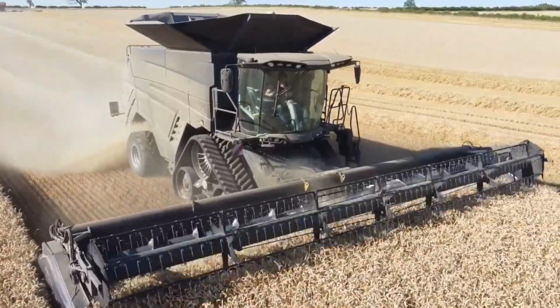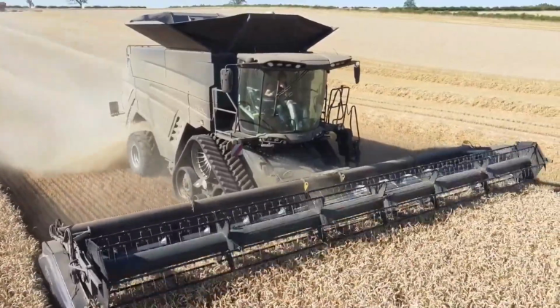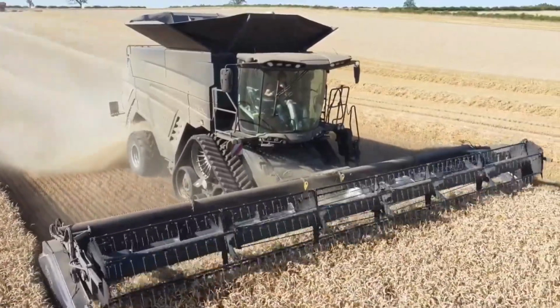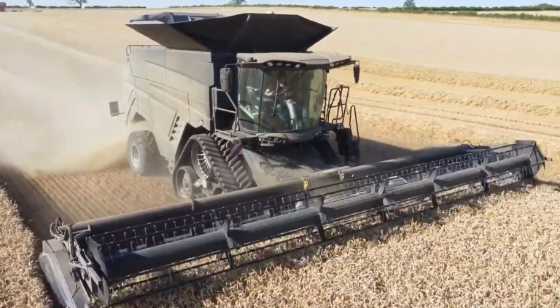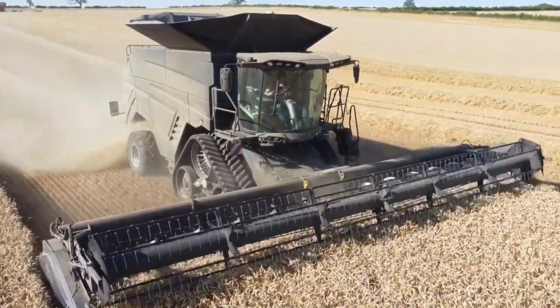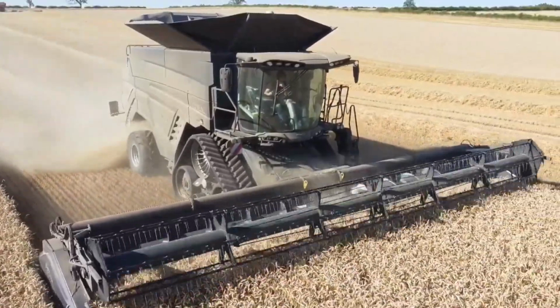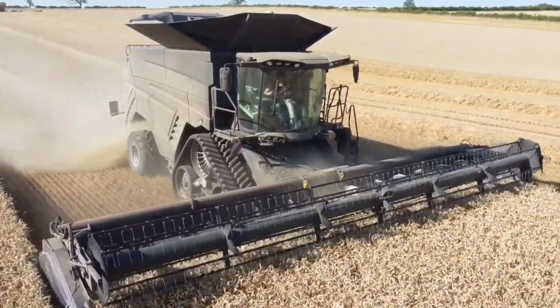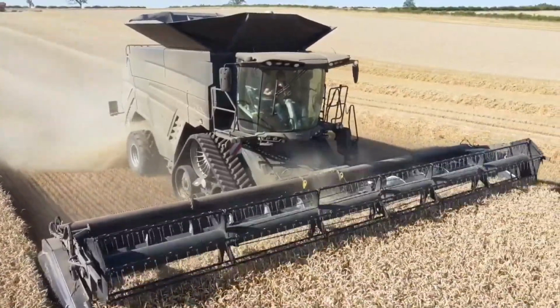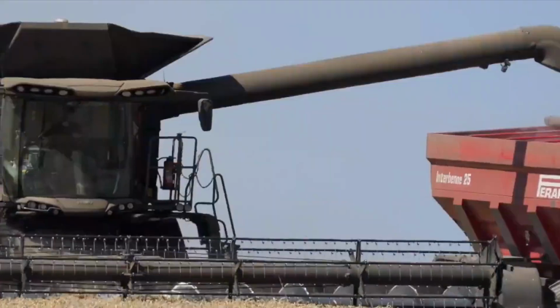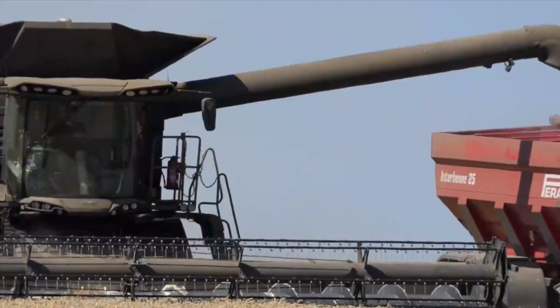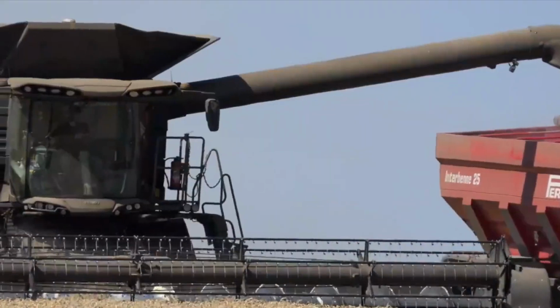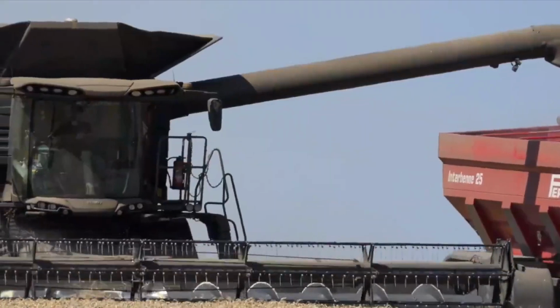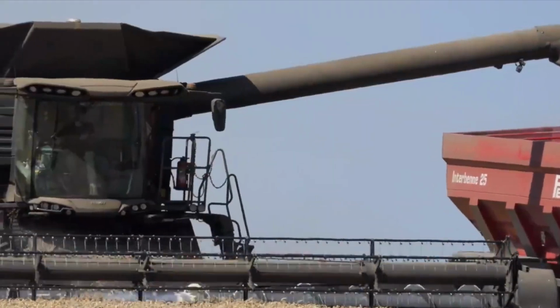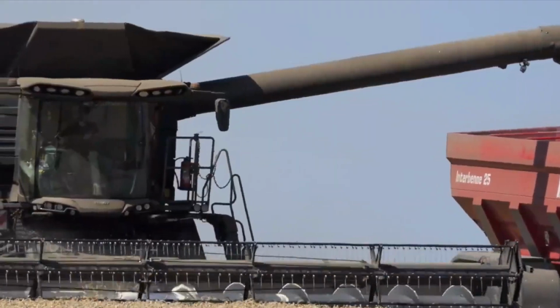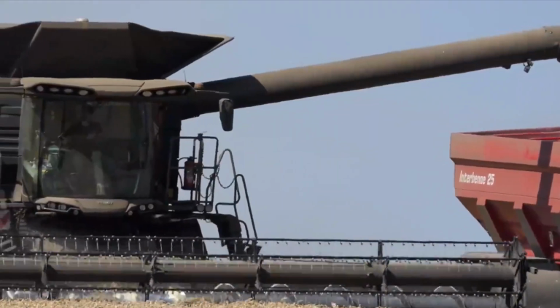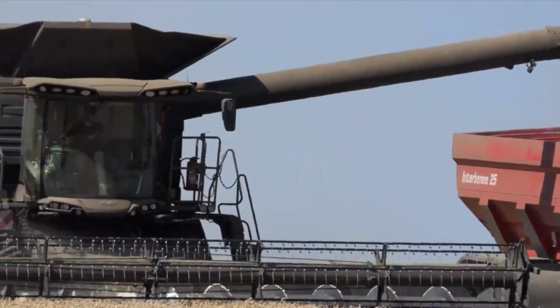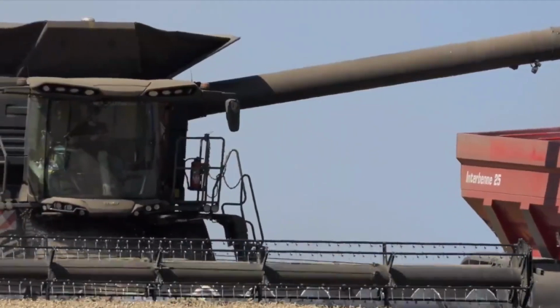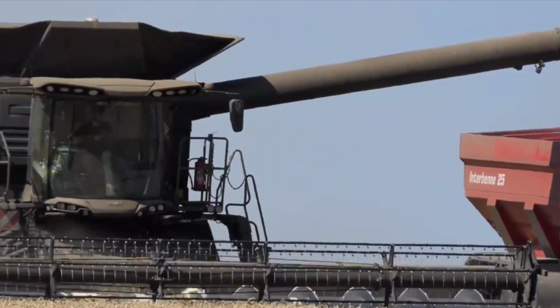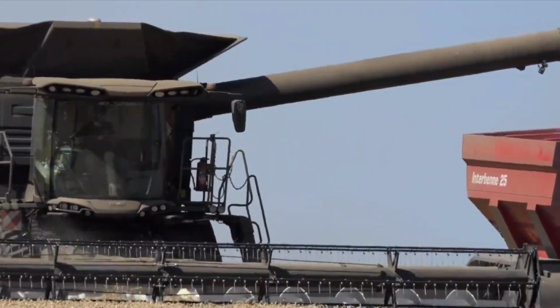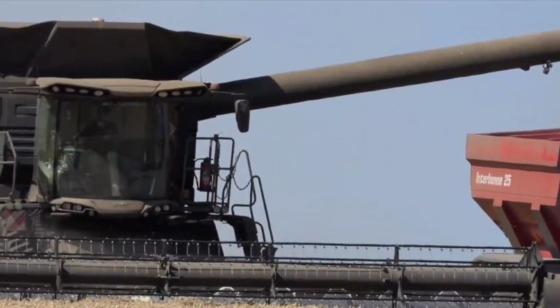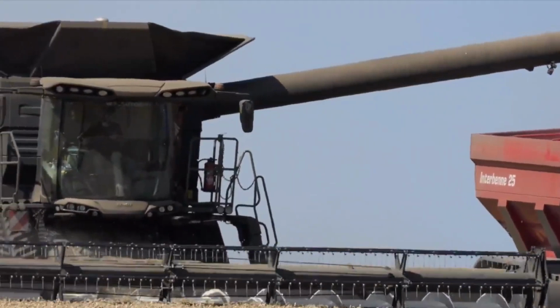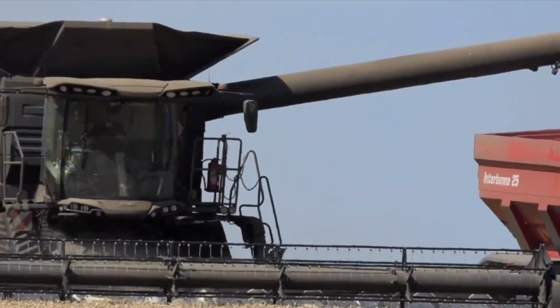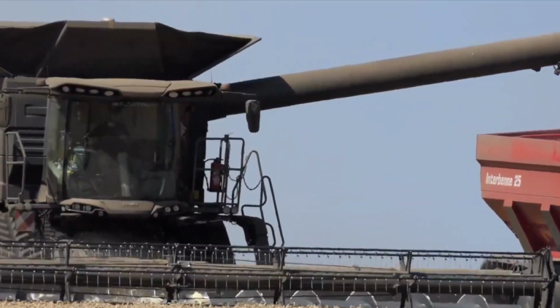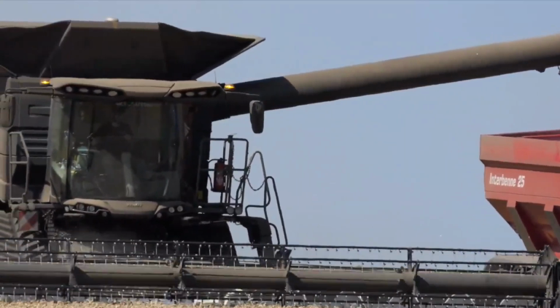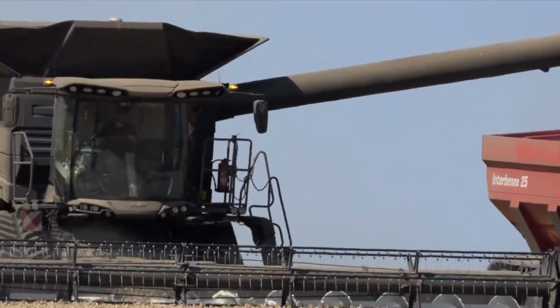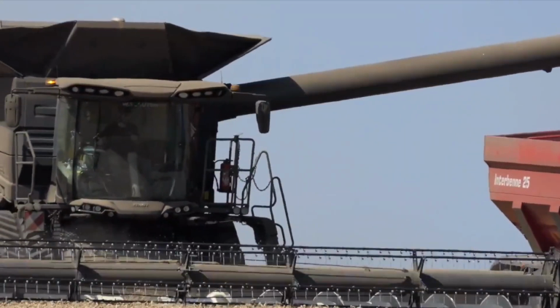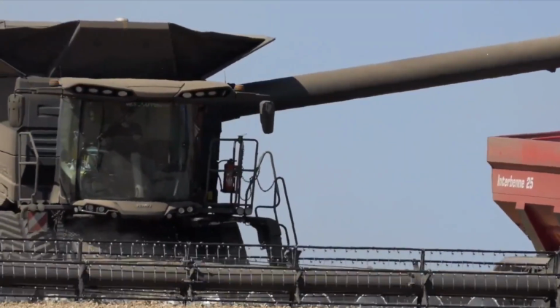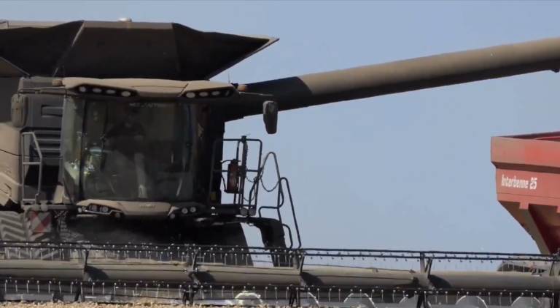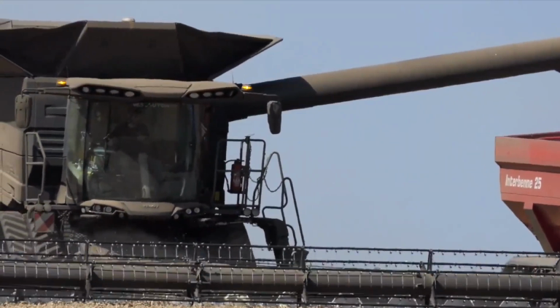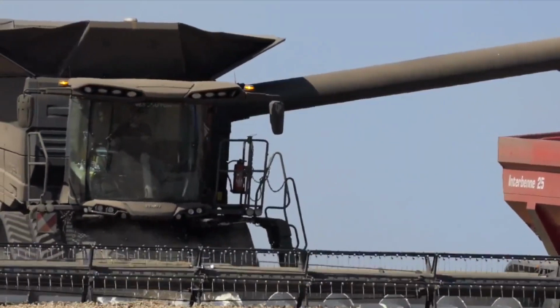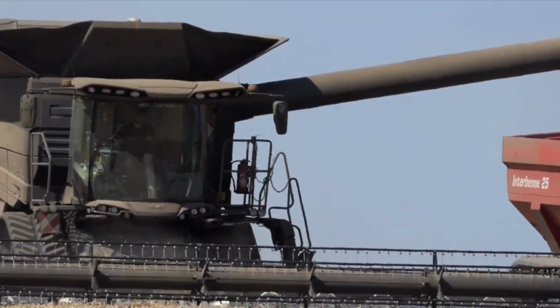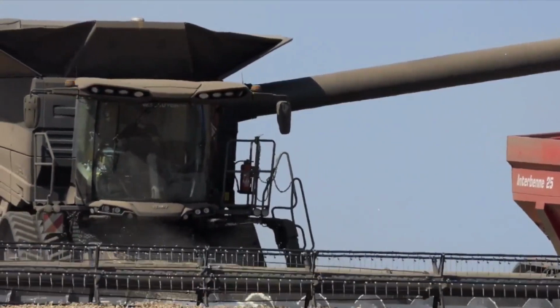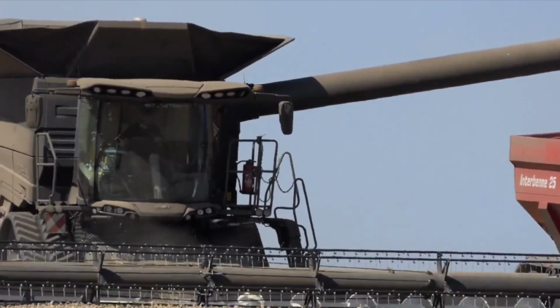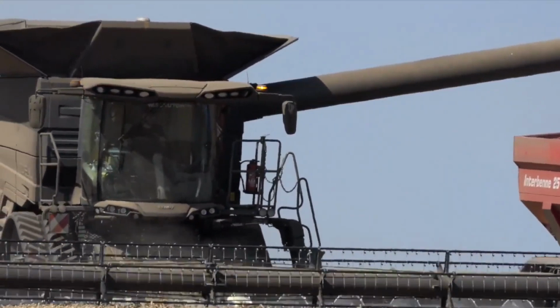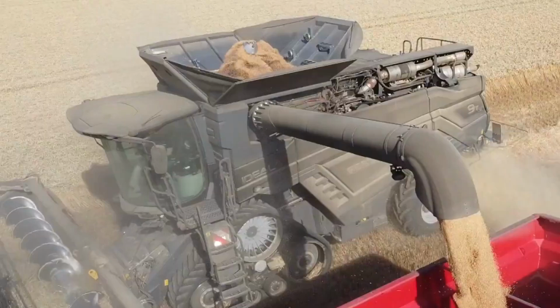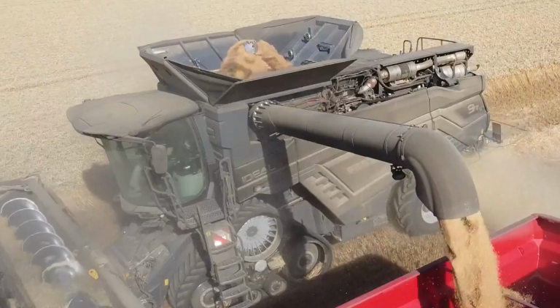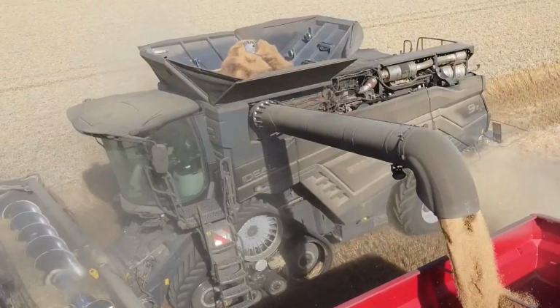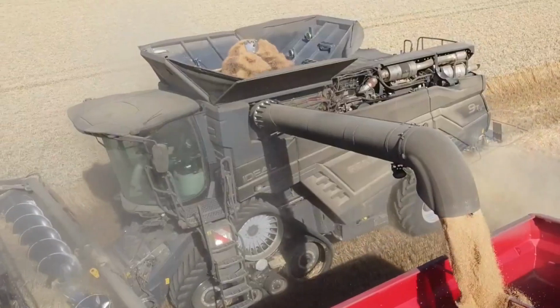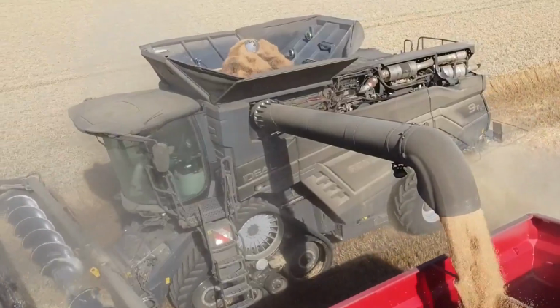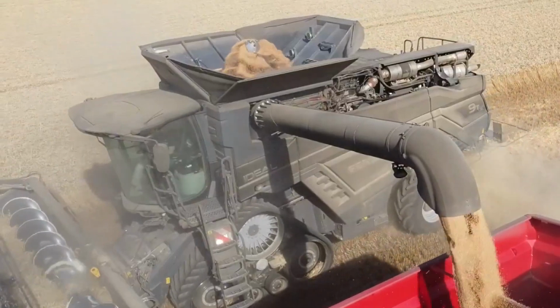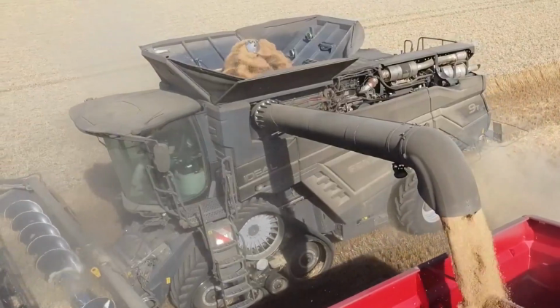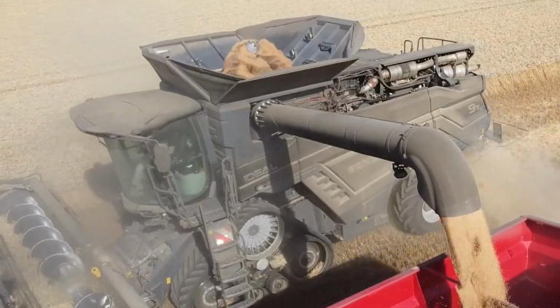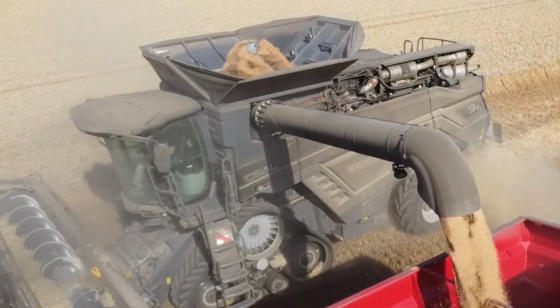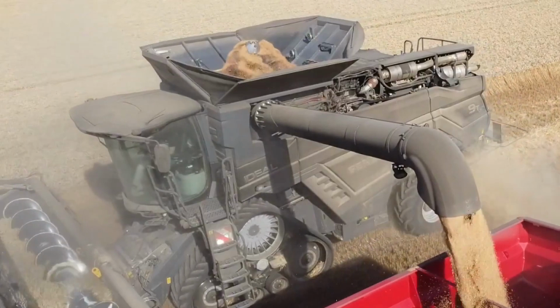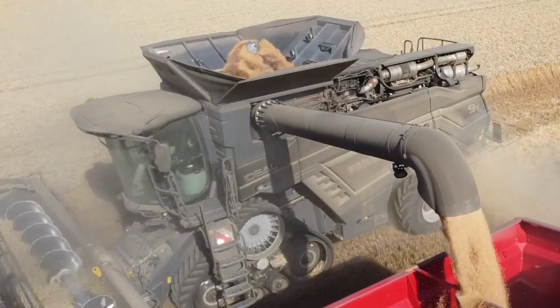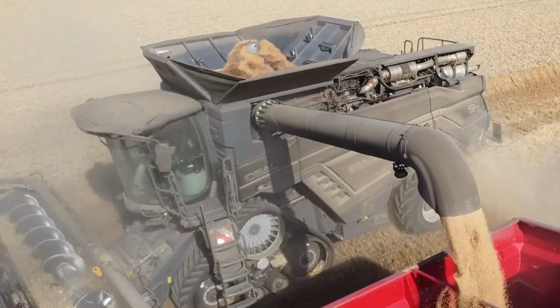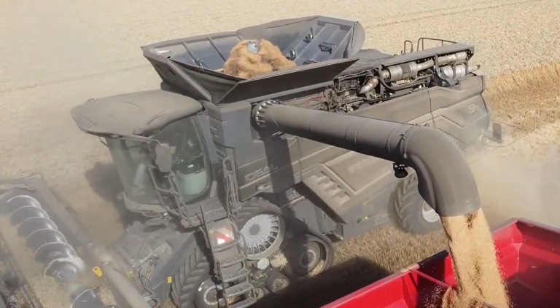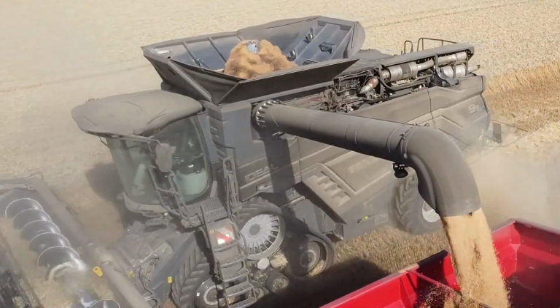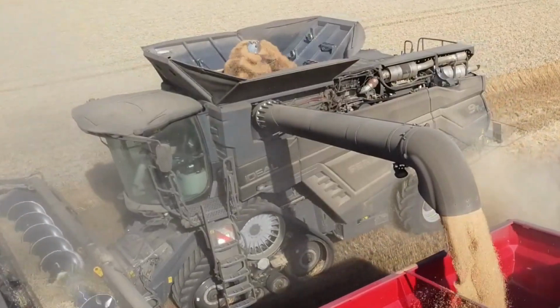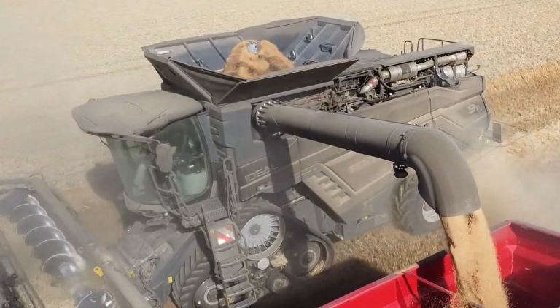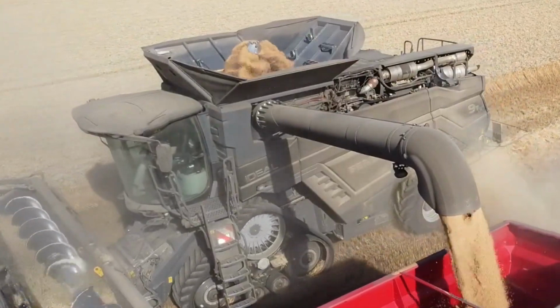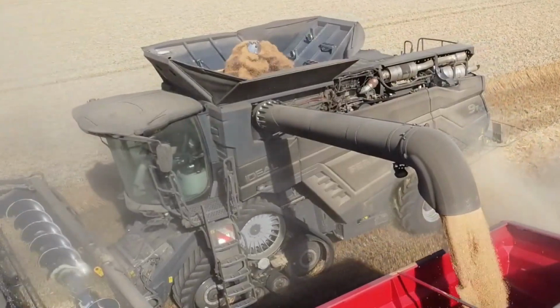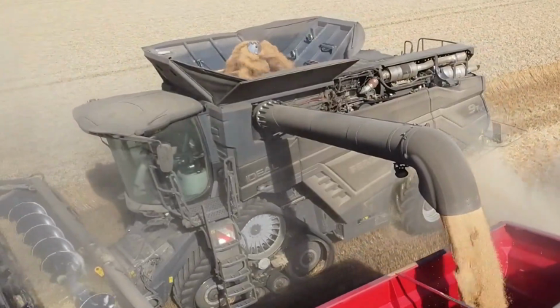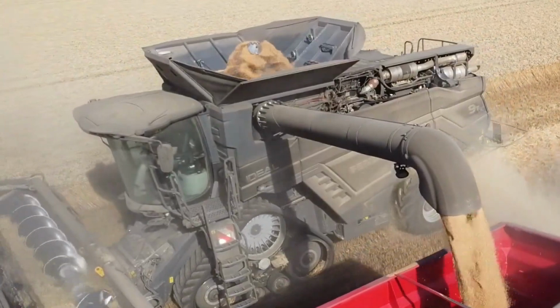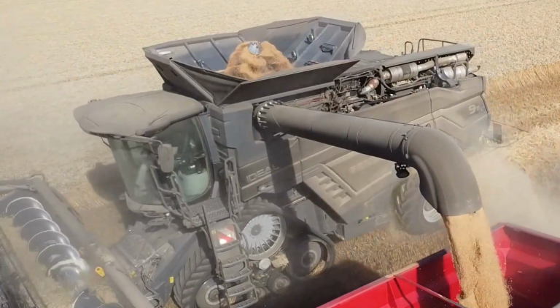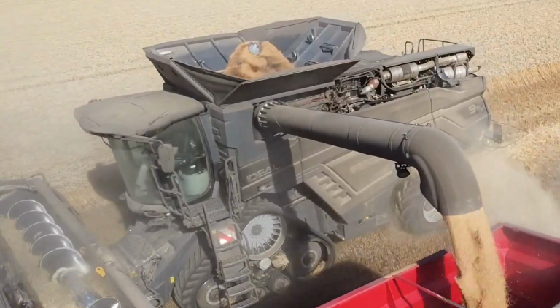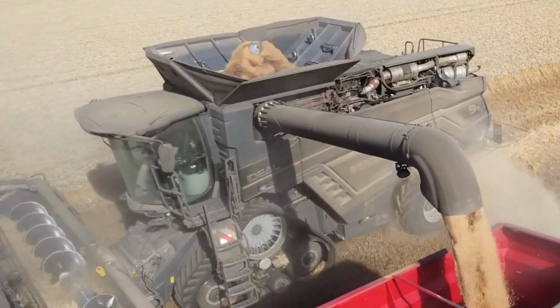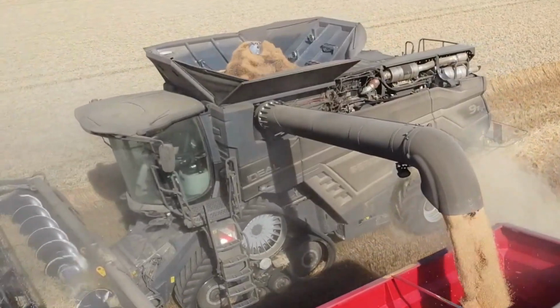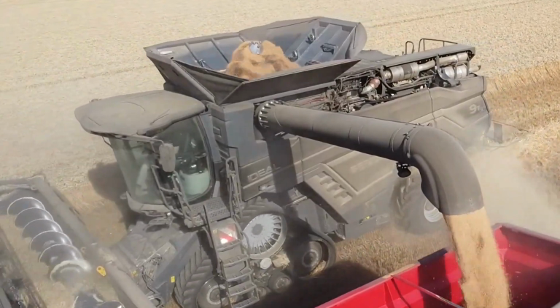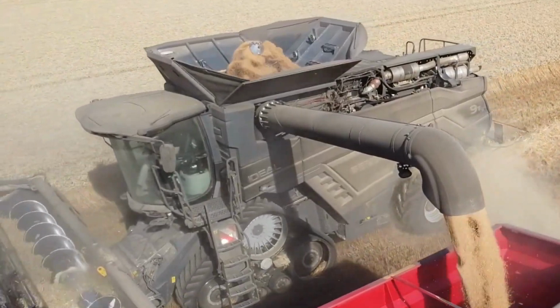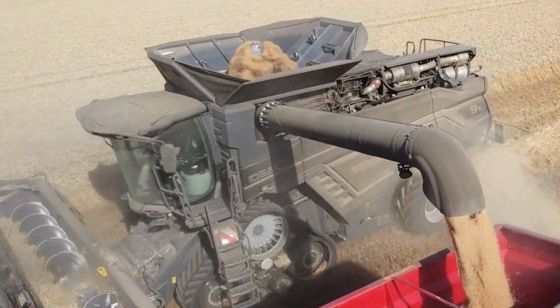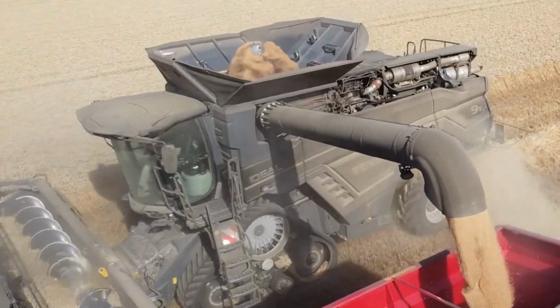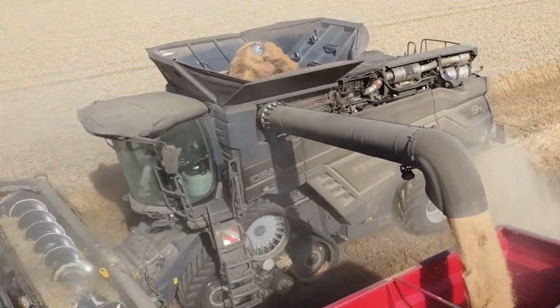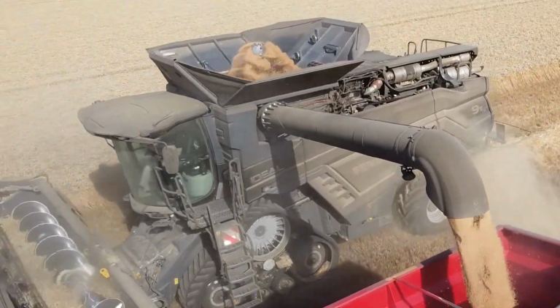One of the key features of the Ideal 90T is its unique hybrid design. Thank you for watching. We'll see you next time.